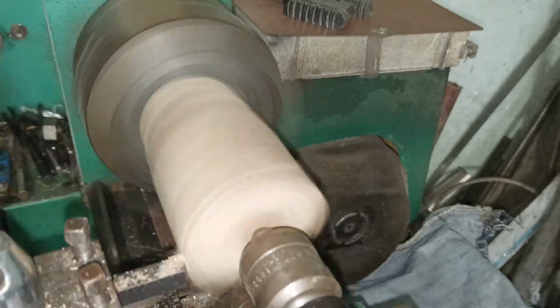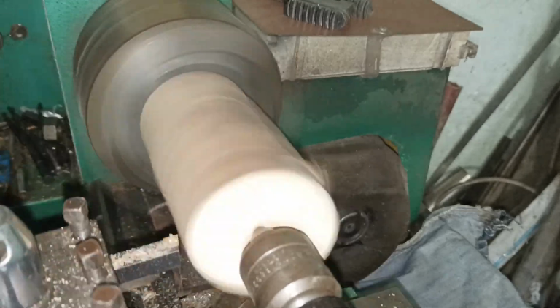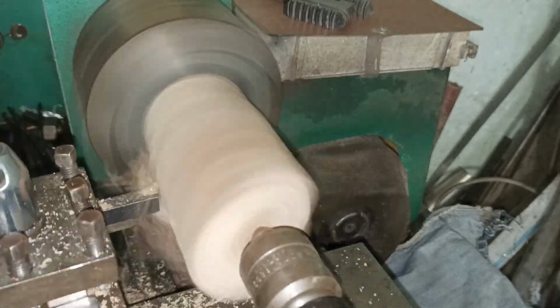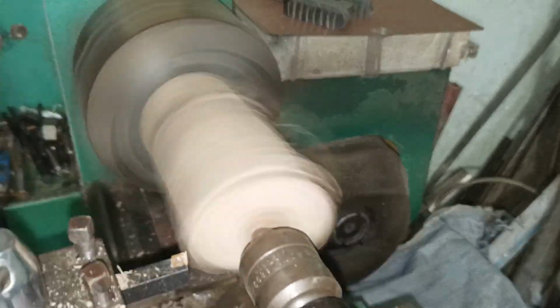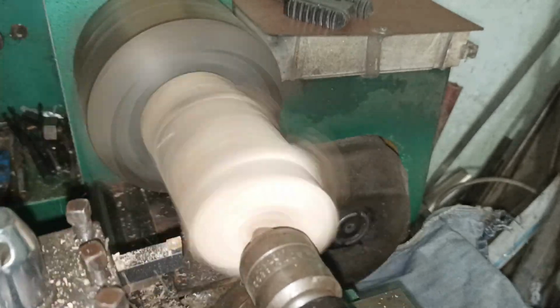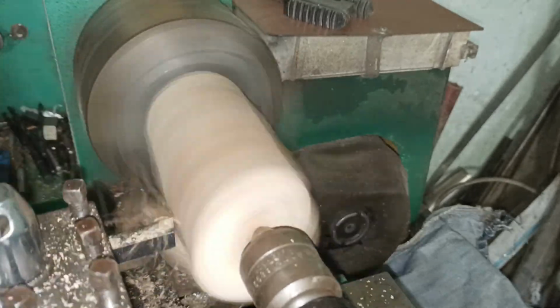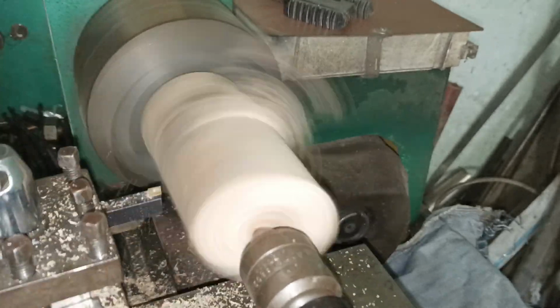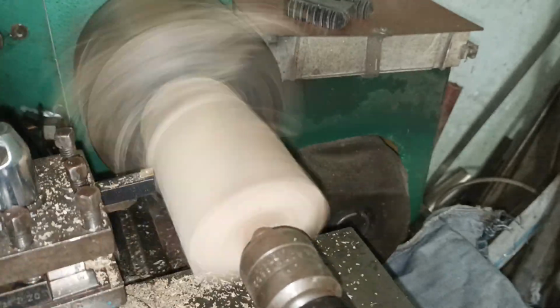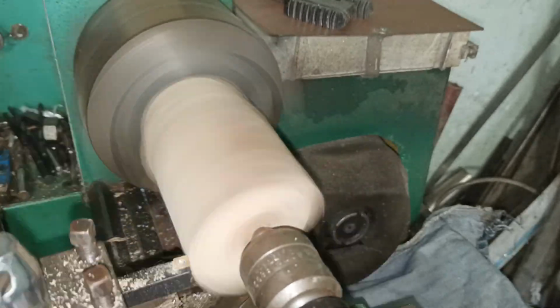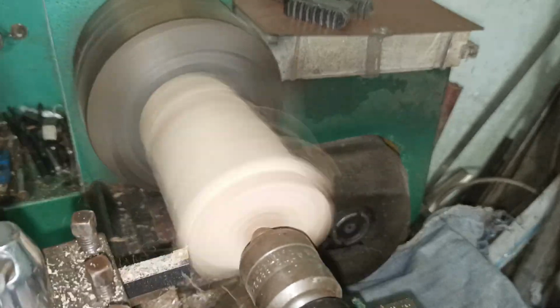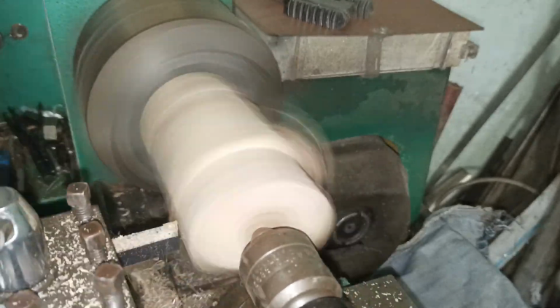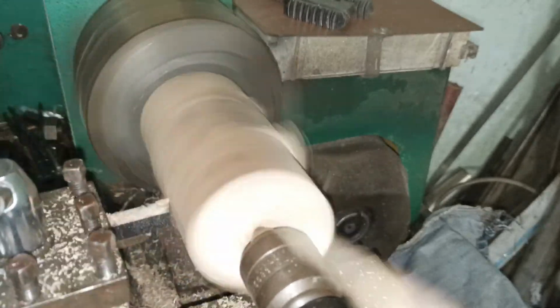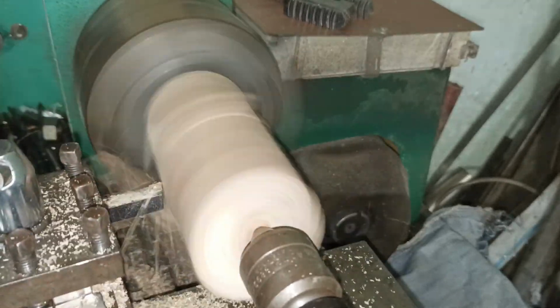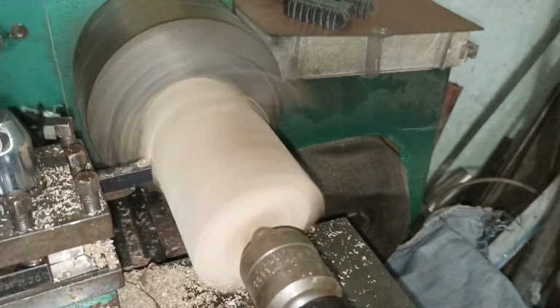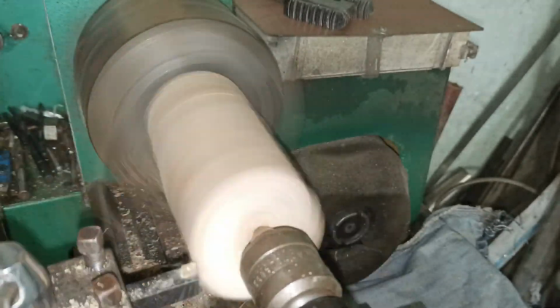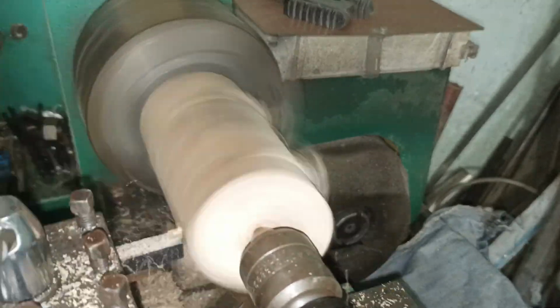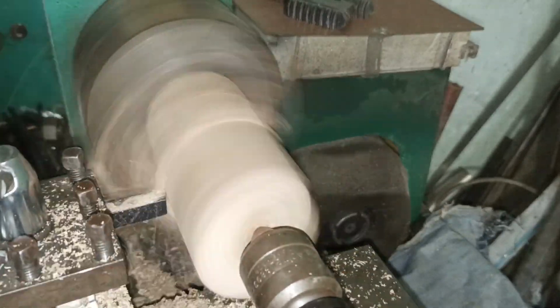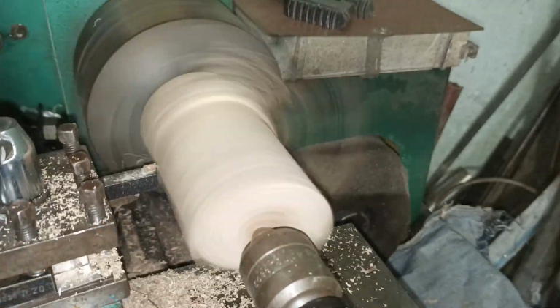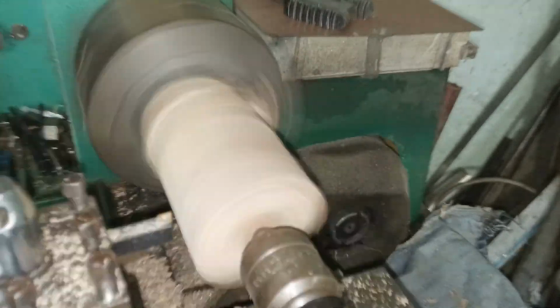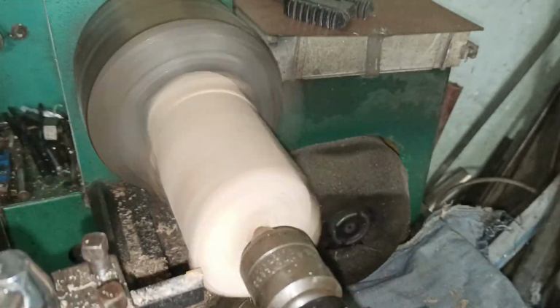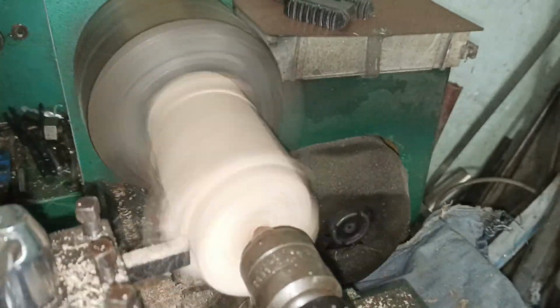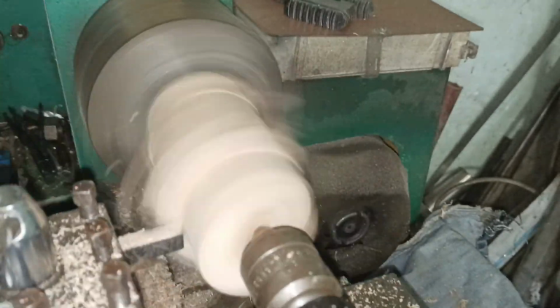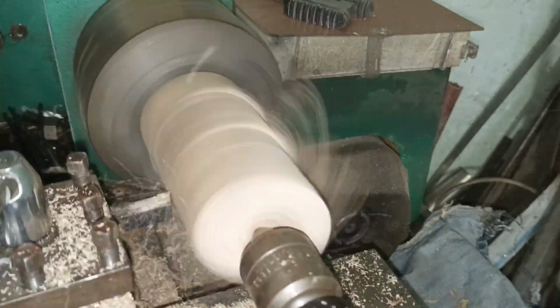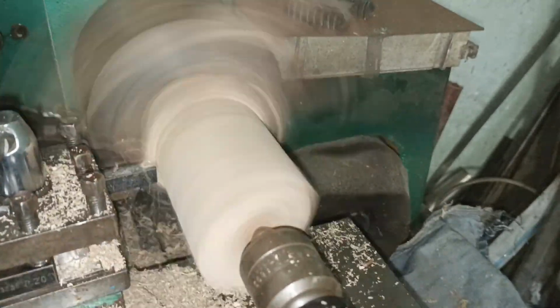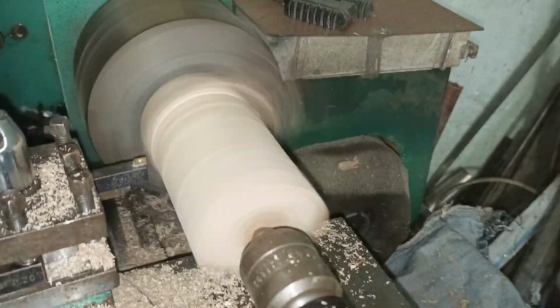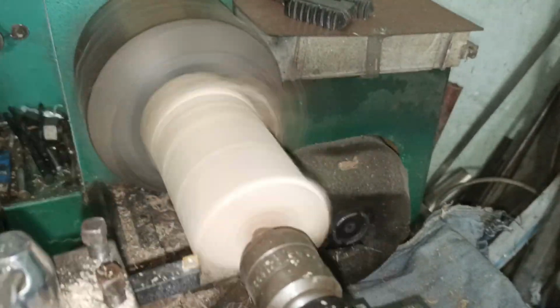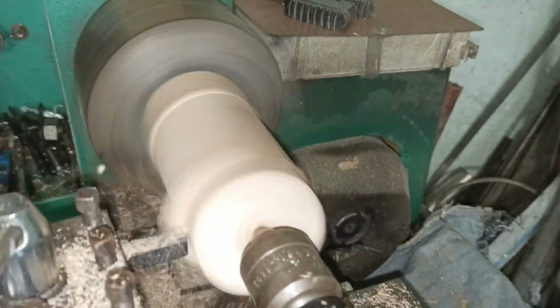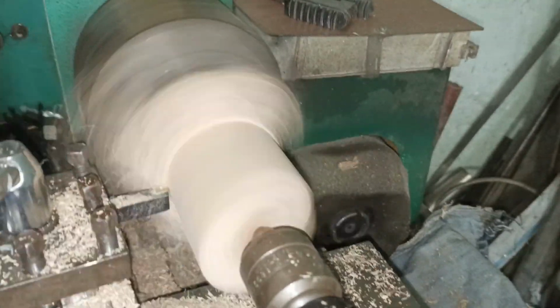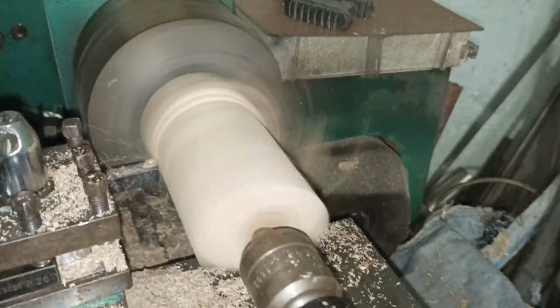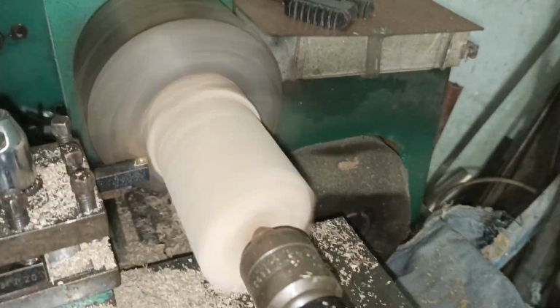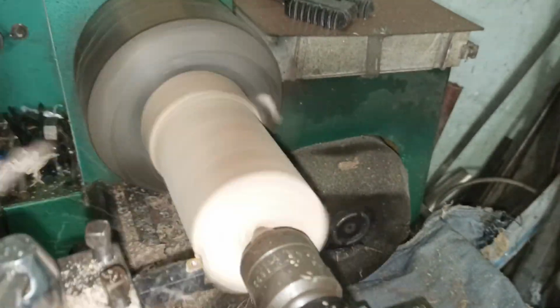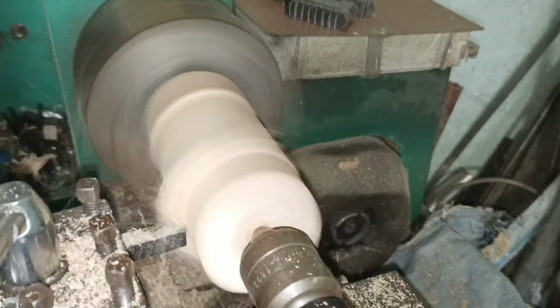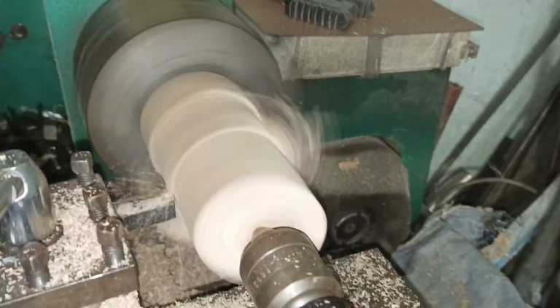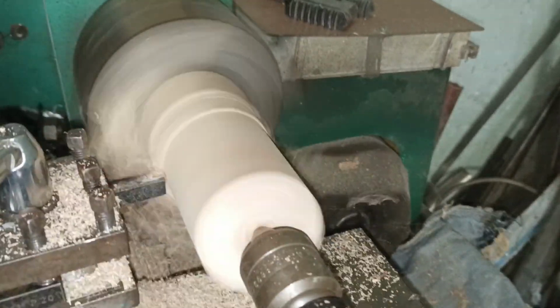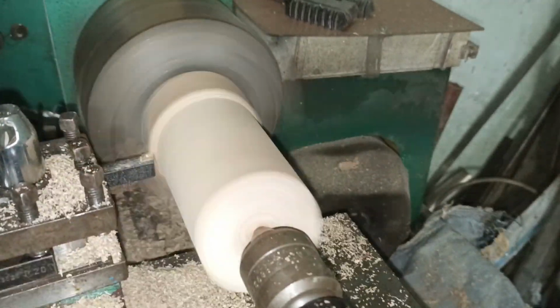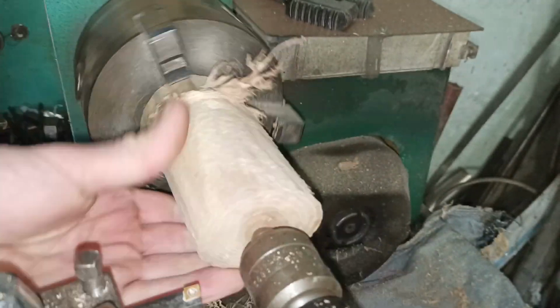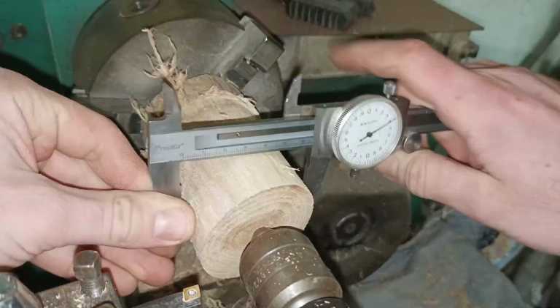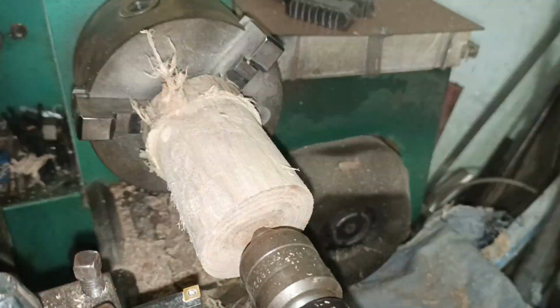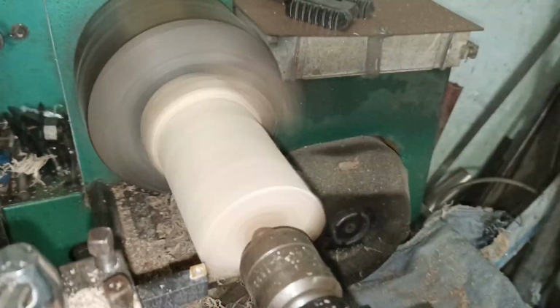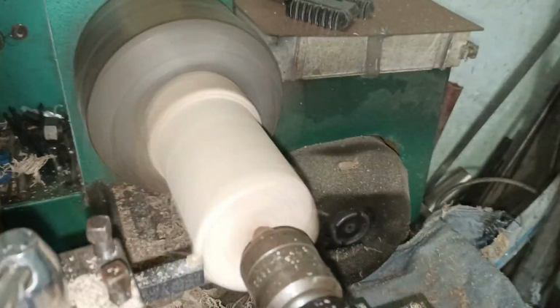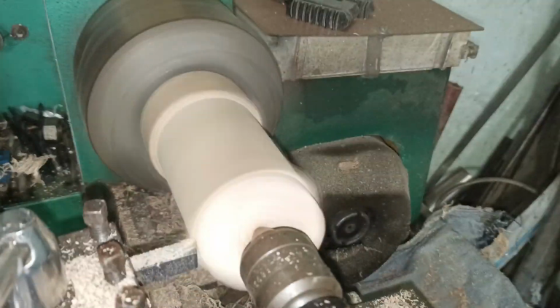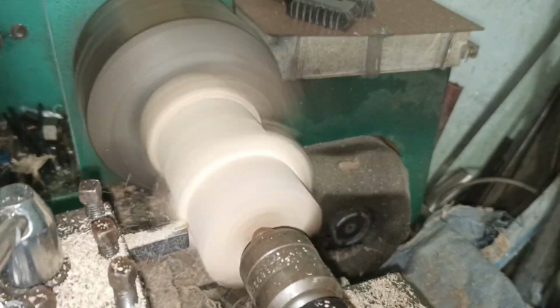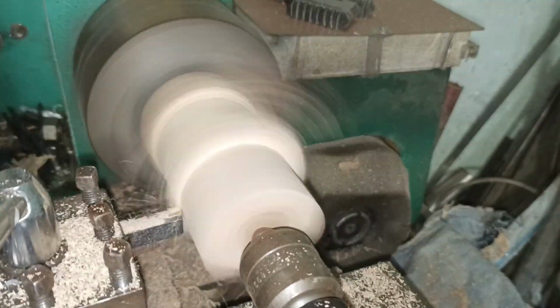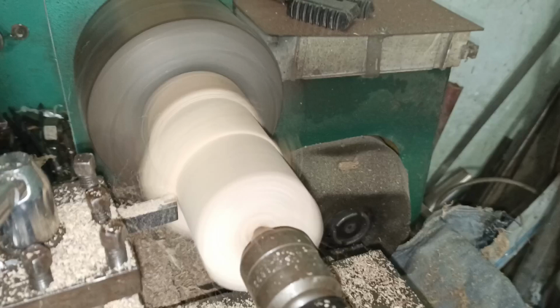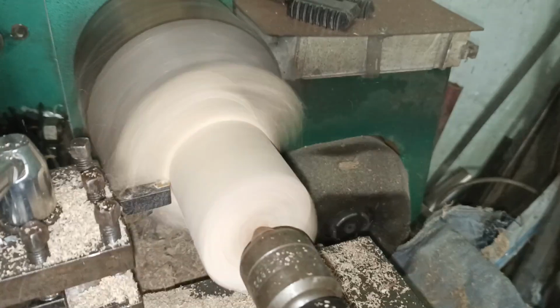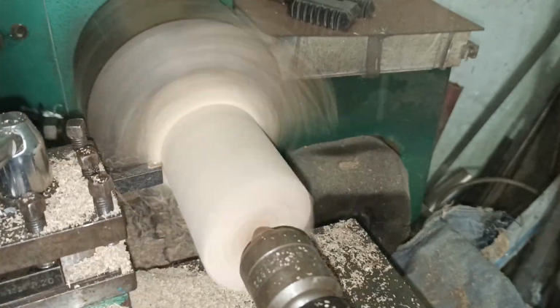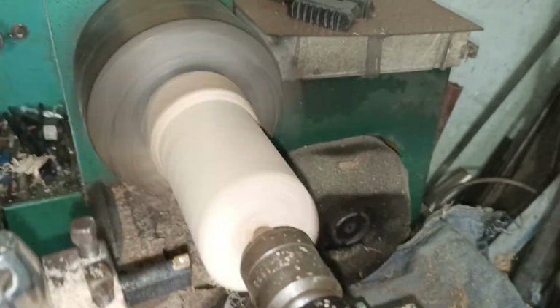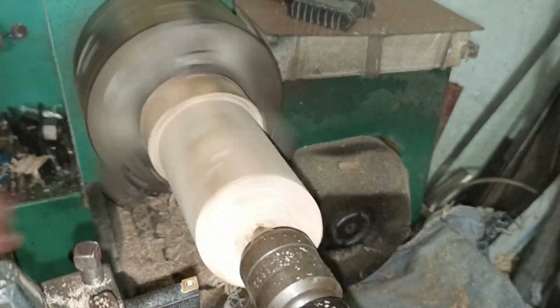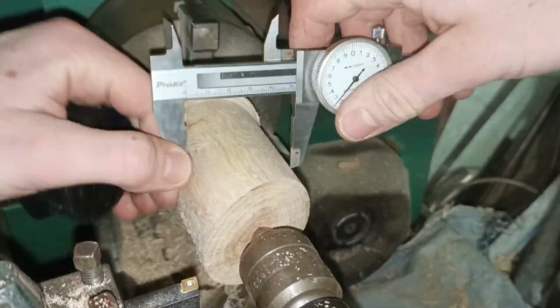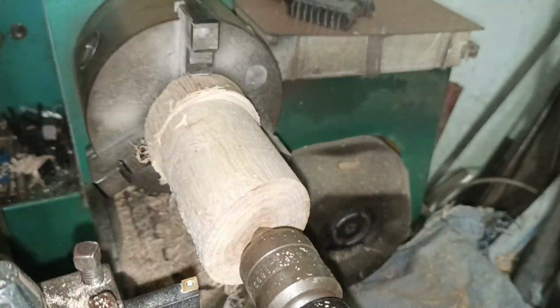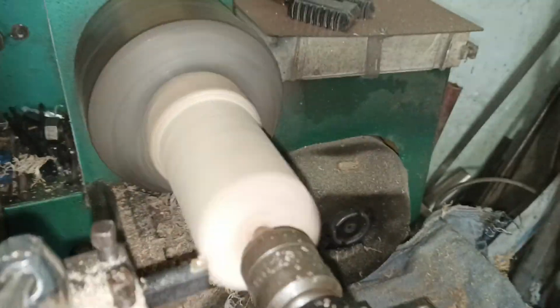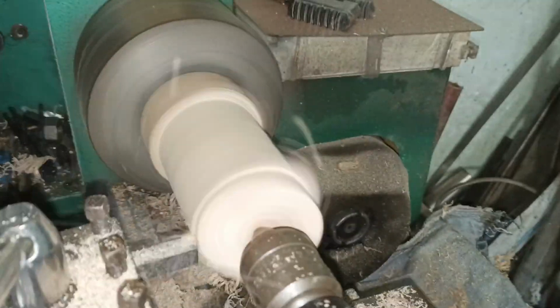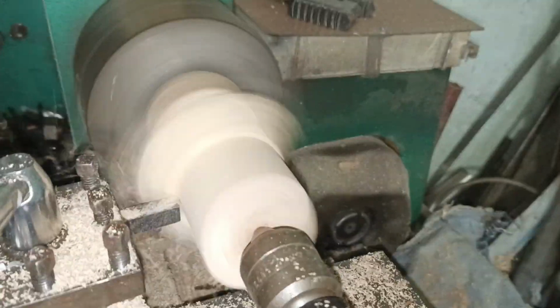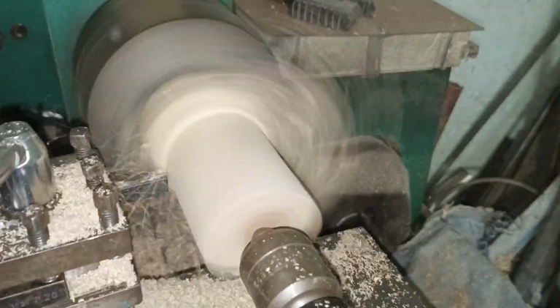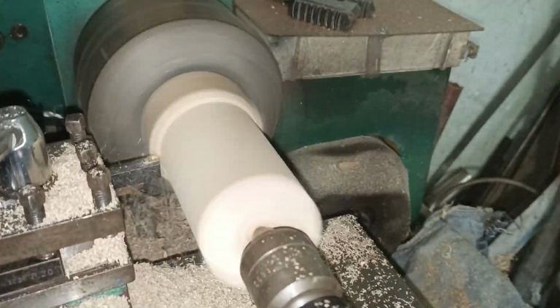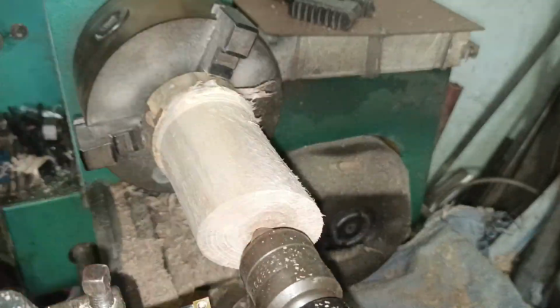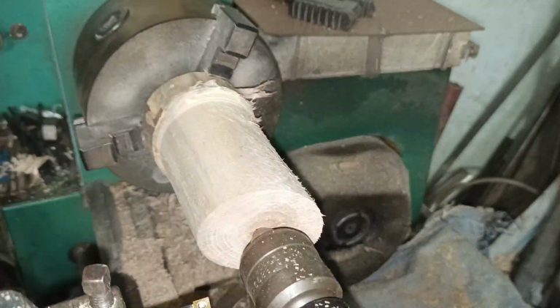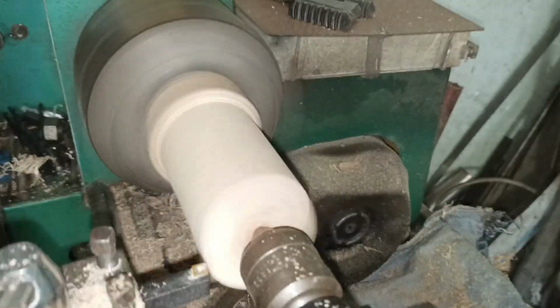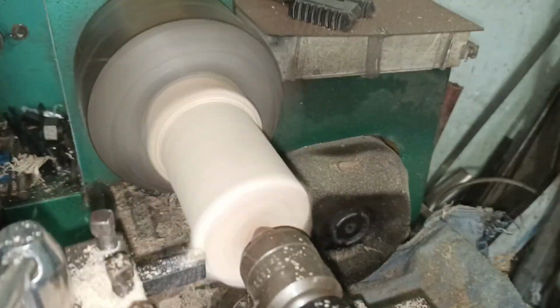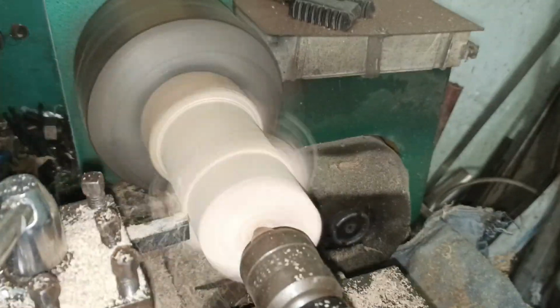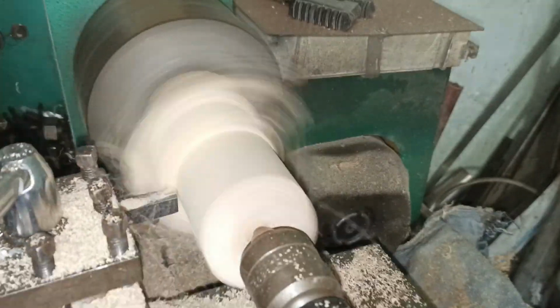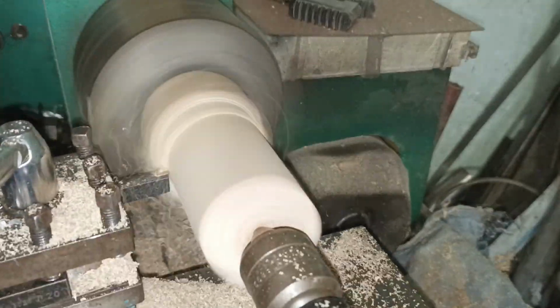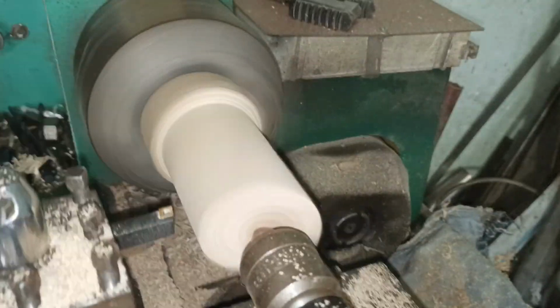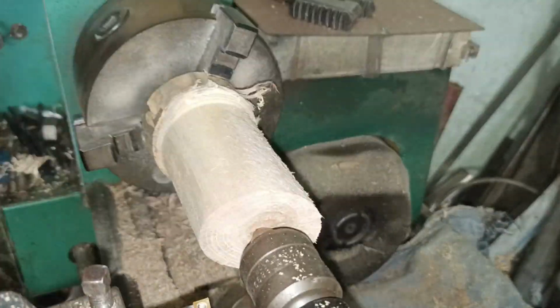Now to the lathe part — I'm just making the base out of some wood that I found somewhere. Really nothing special to talk about here.